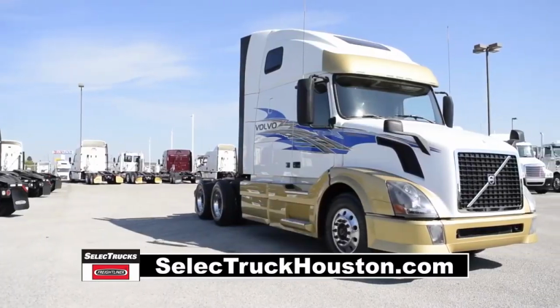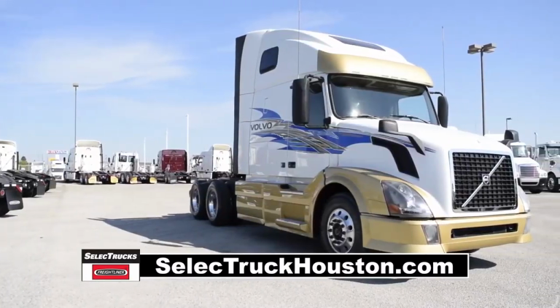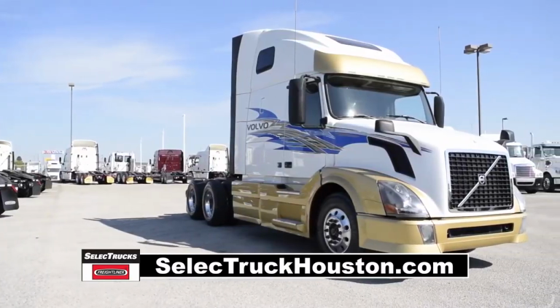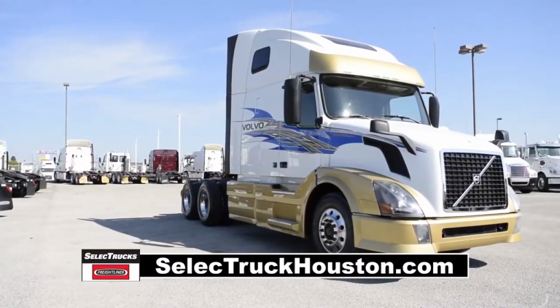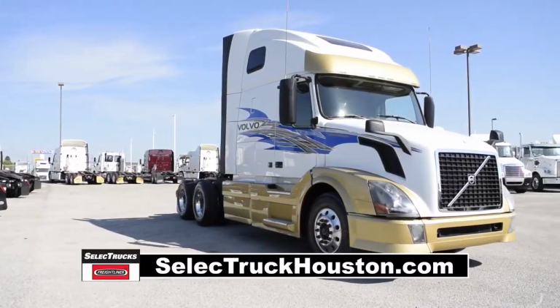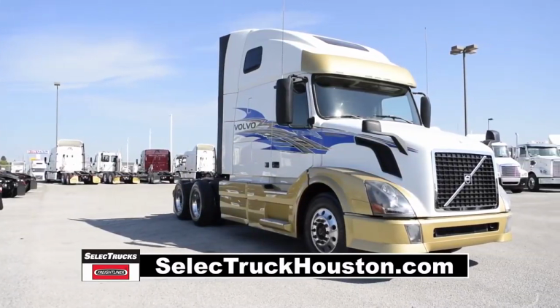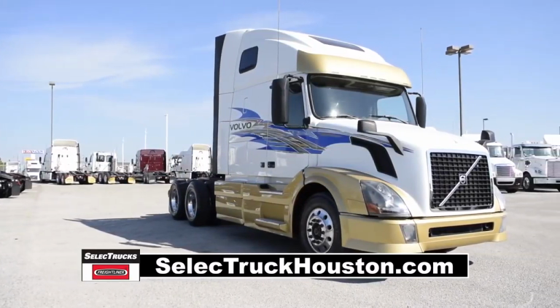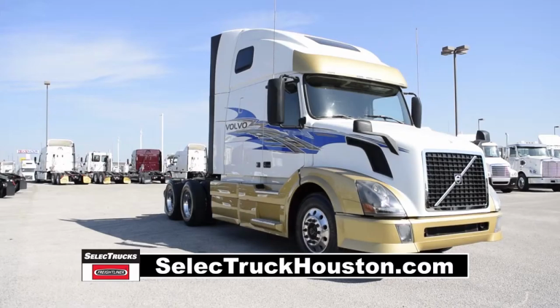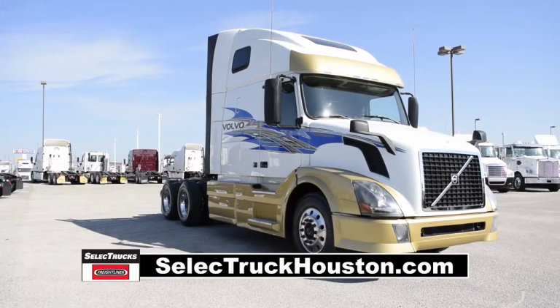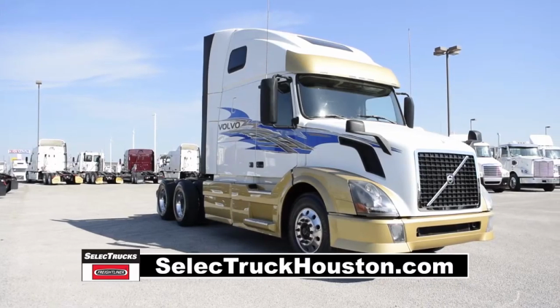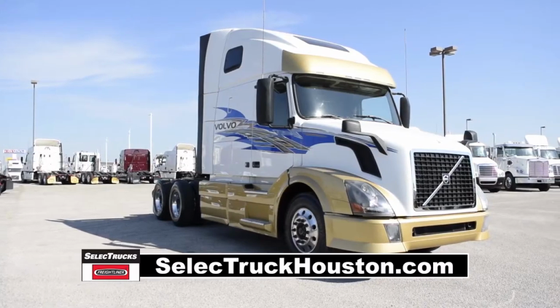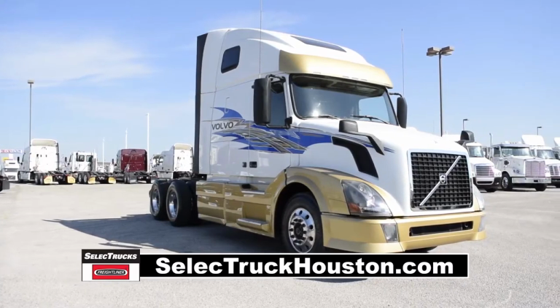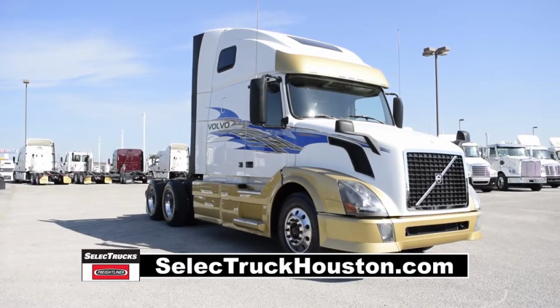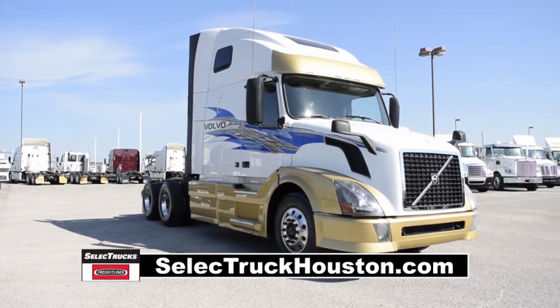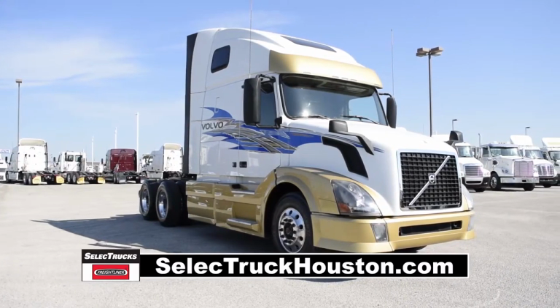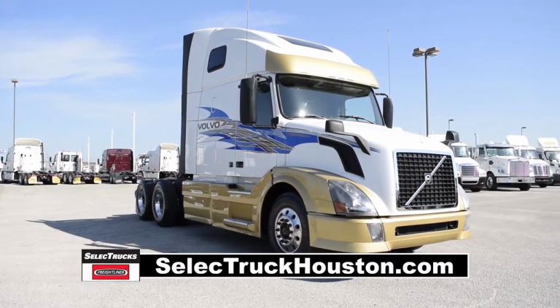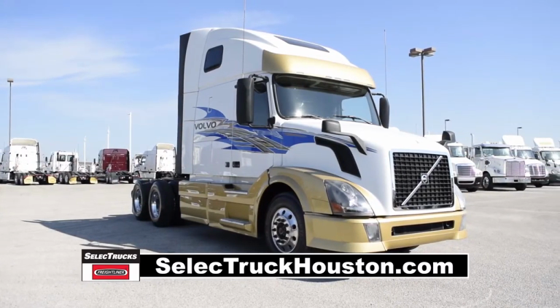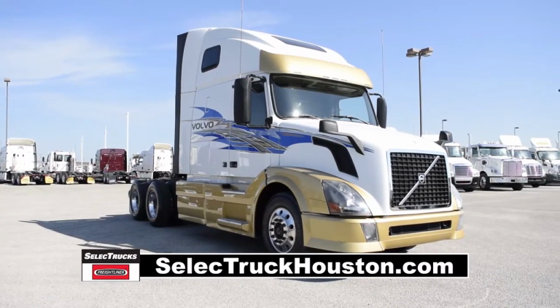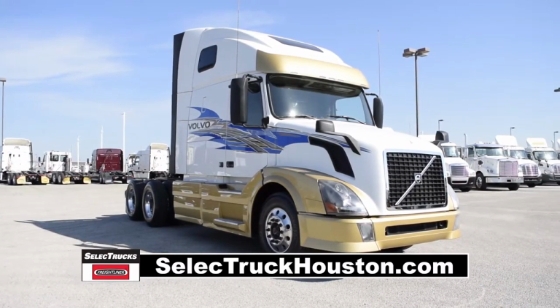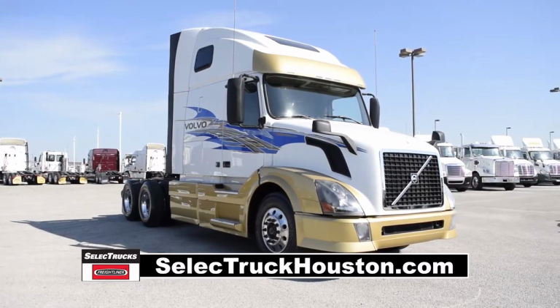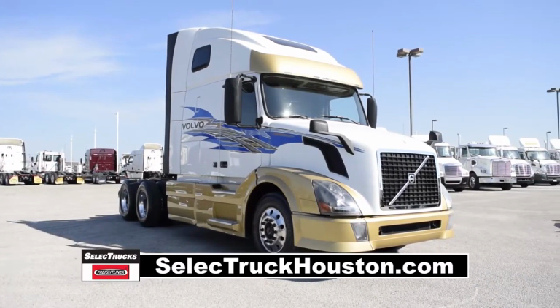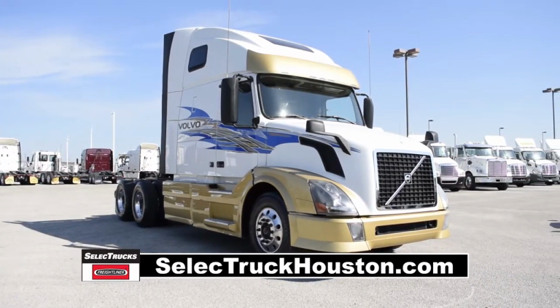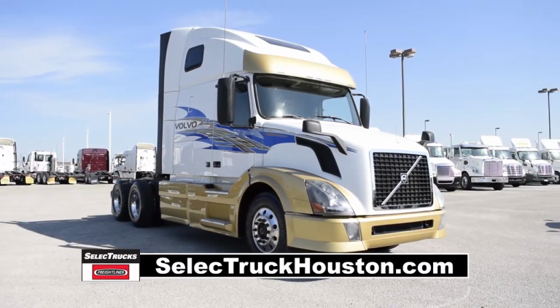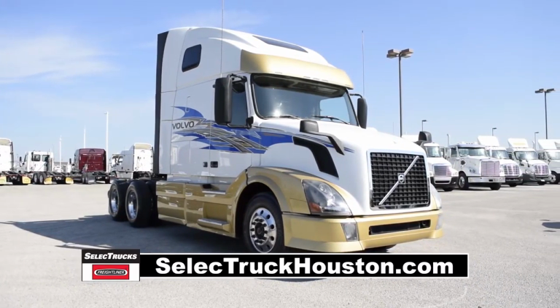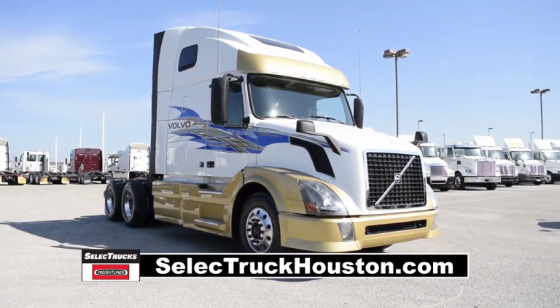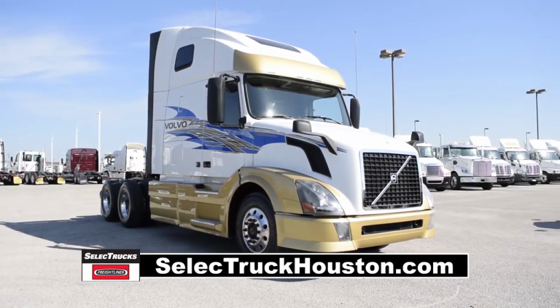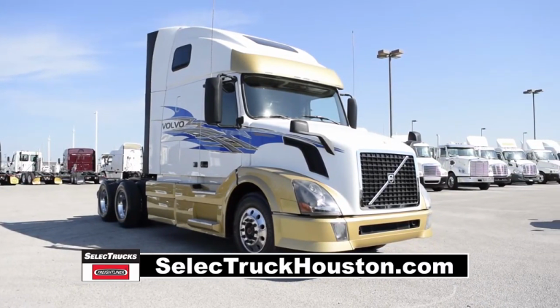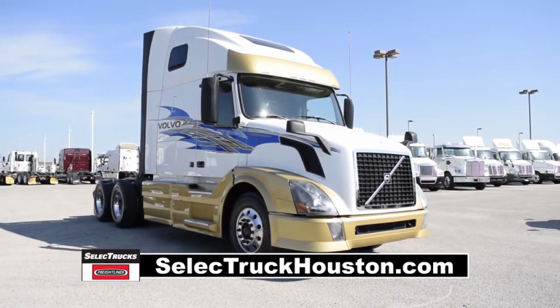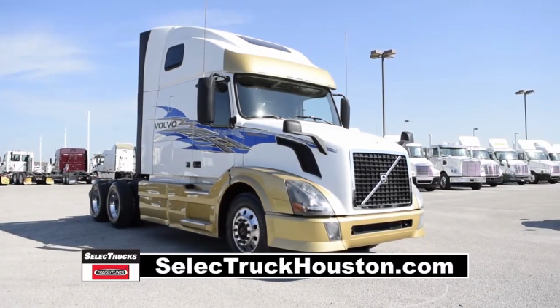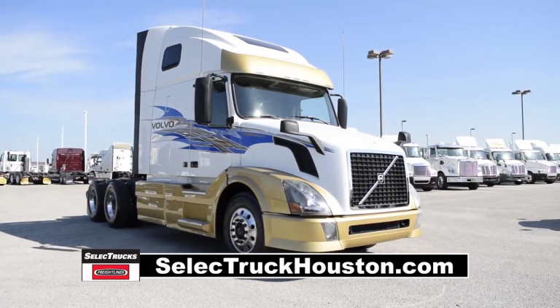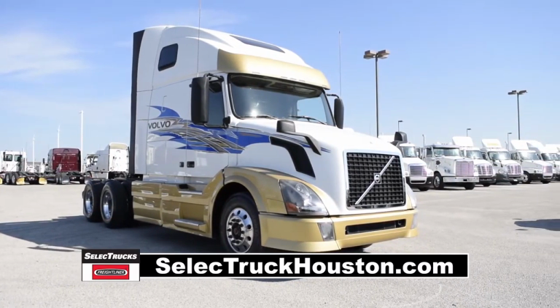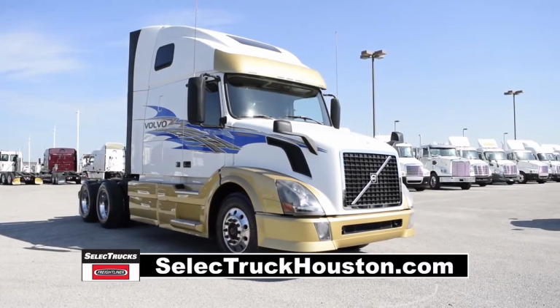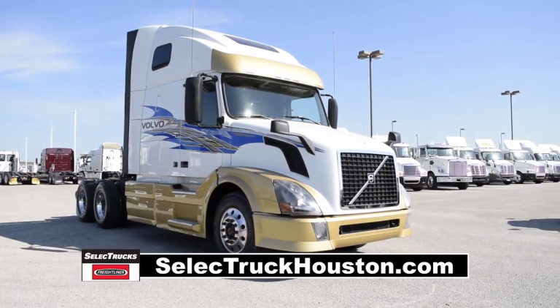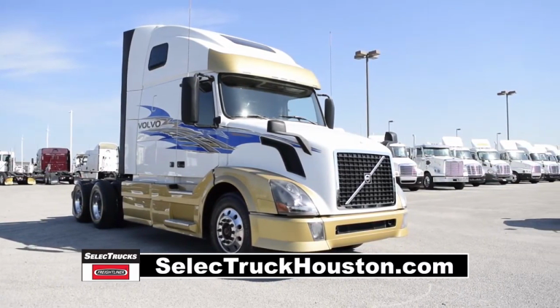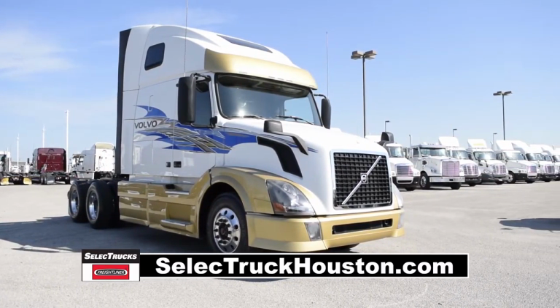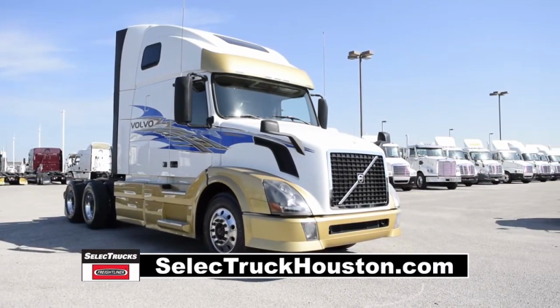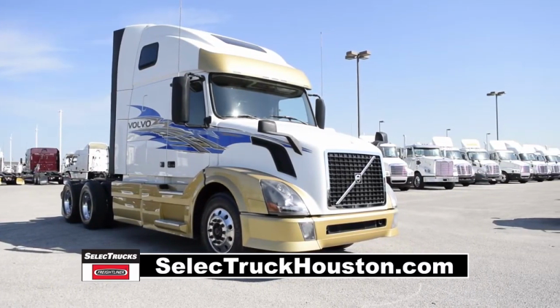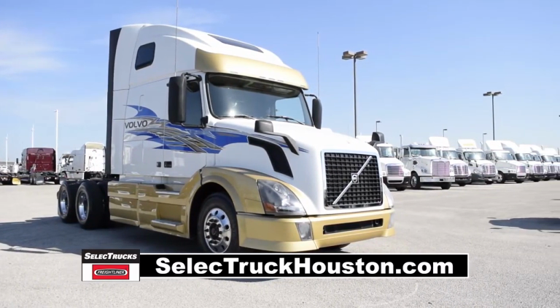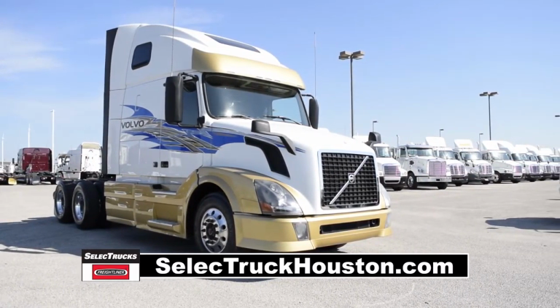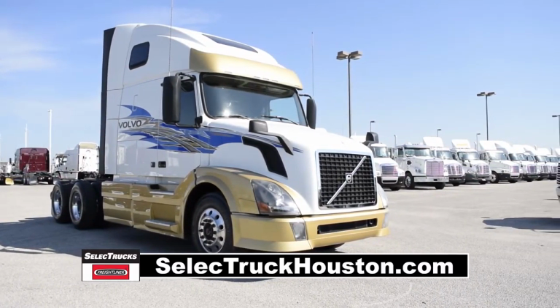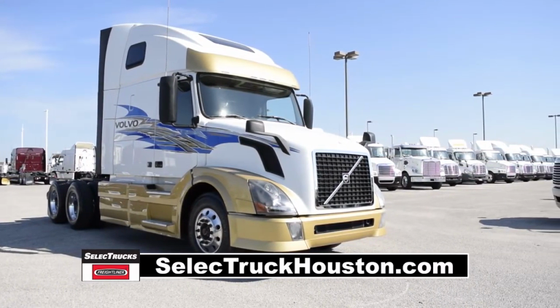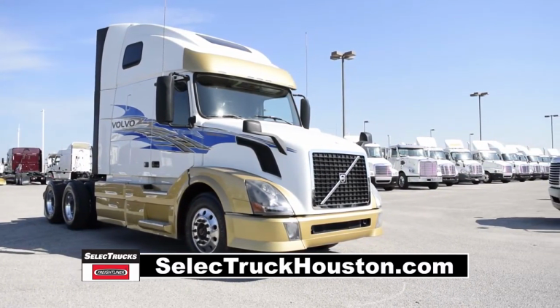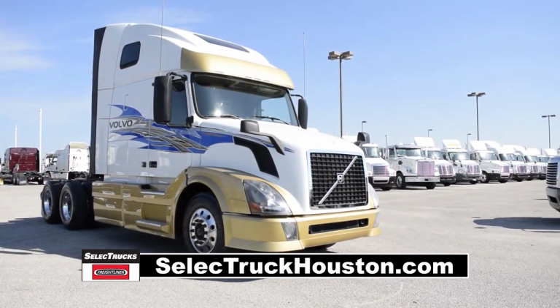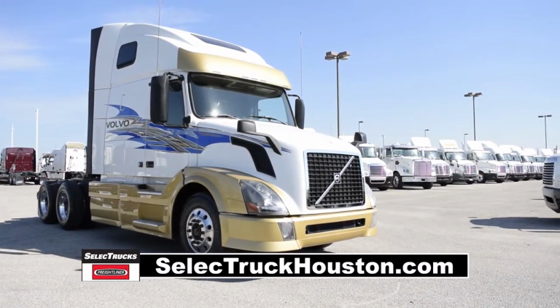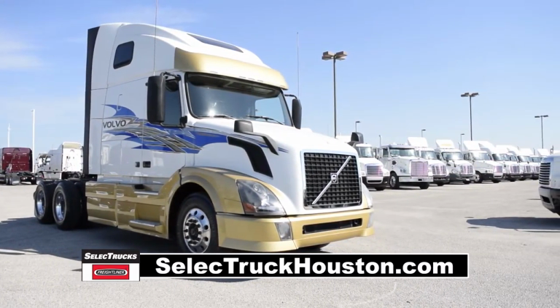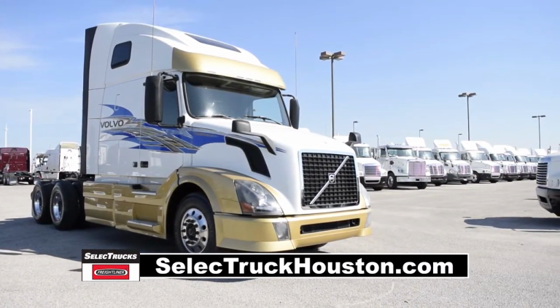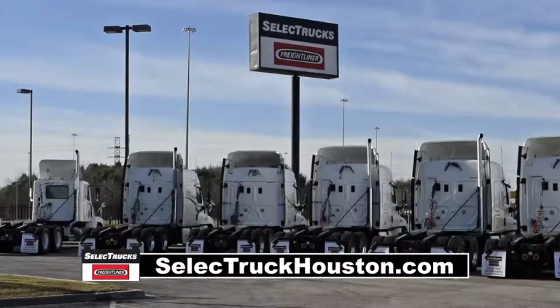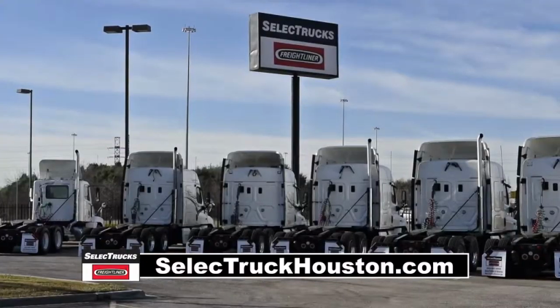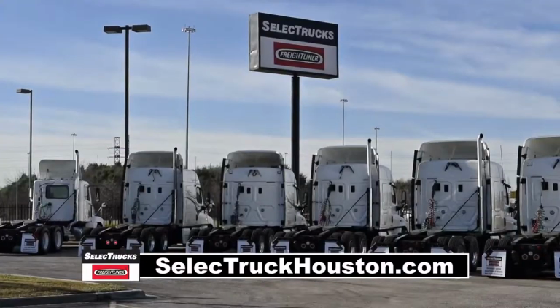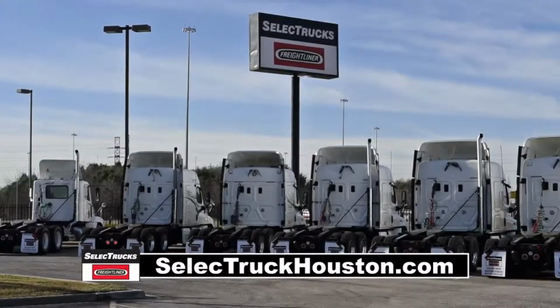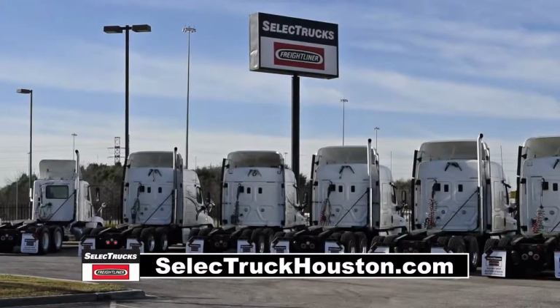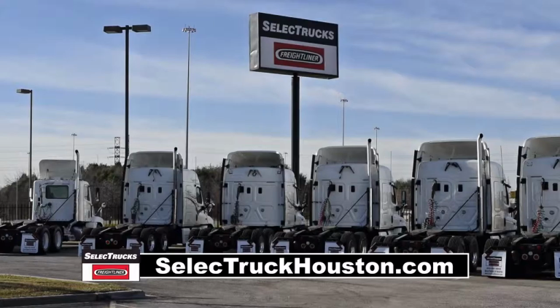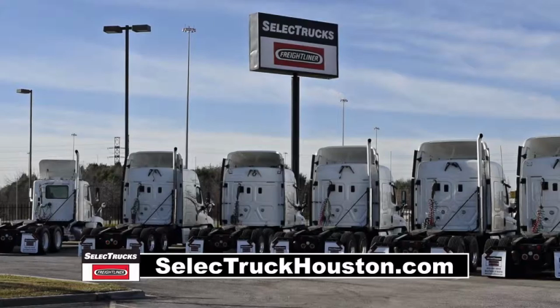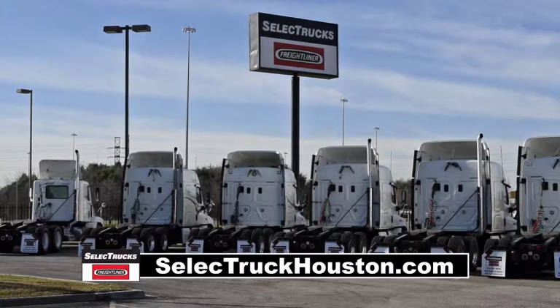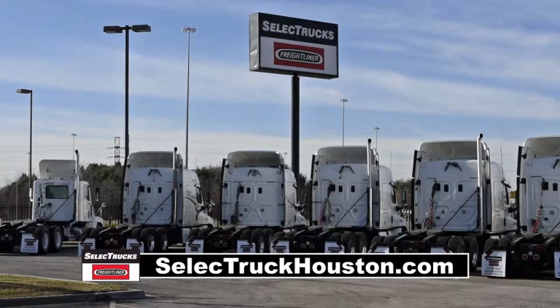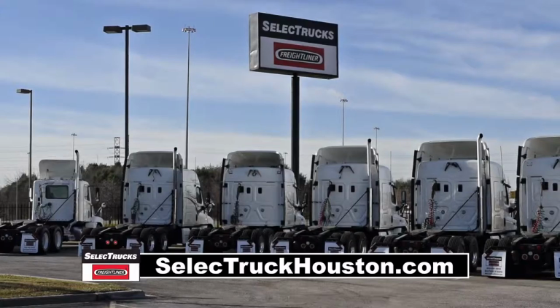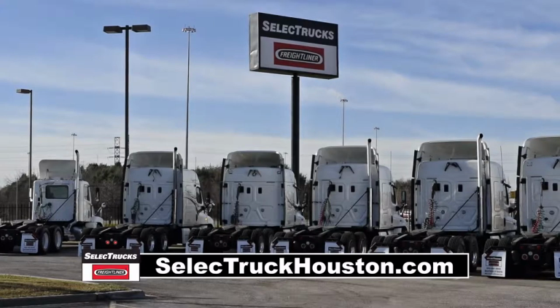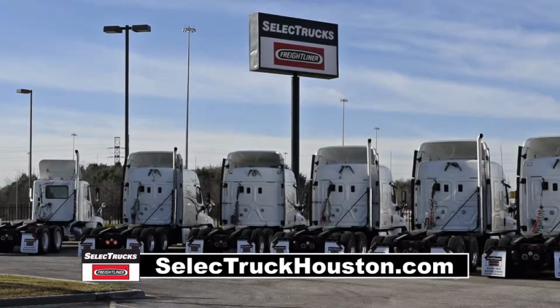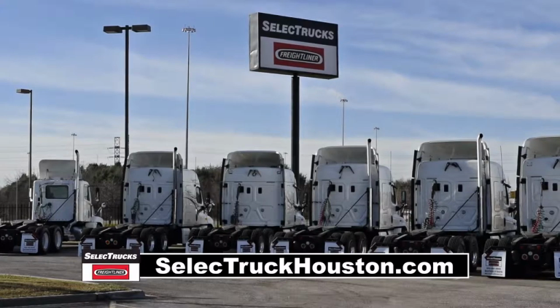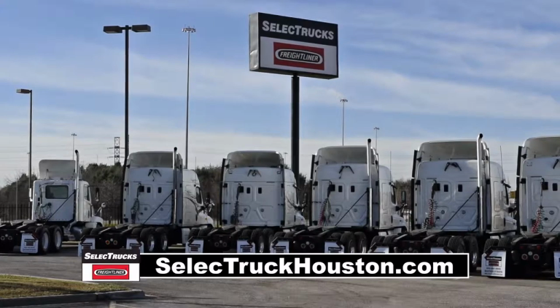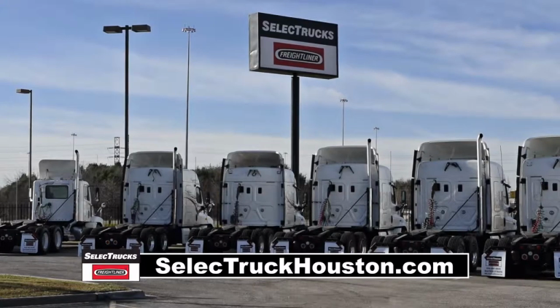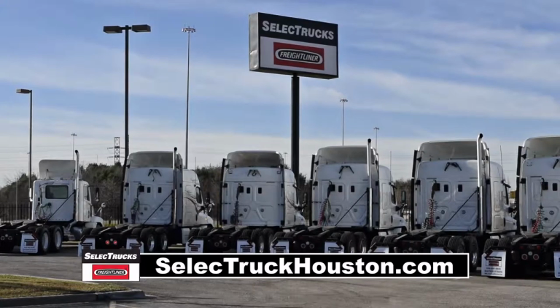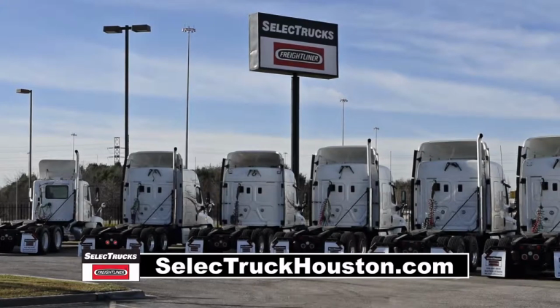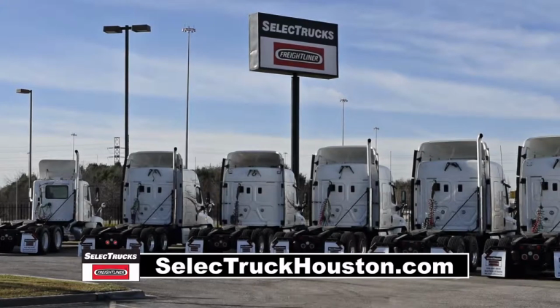Power steering with tilt telescope, cruise control, power windows, heated mirrors, AM-FM CD player, and a full gauge package.